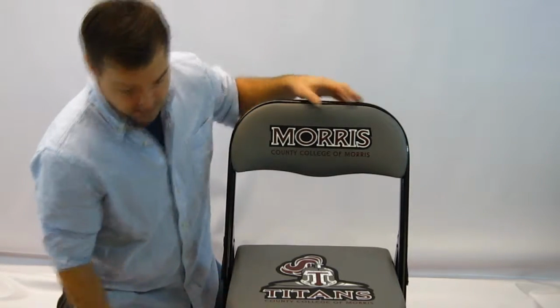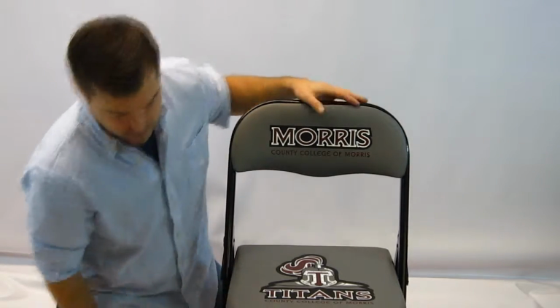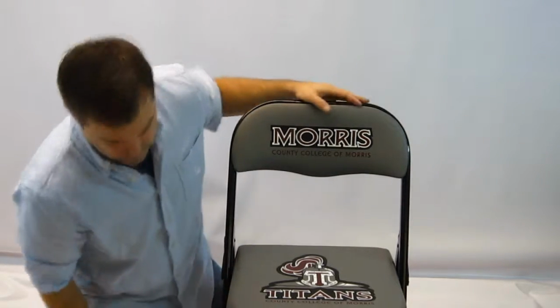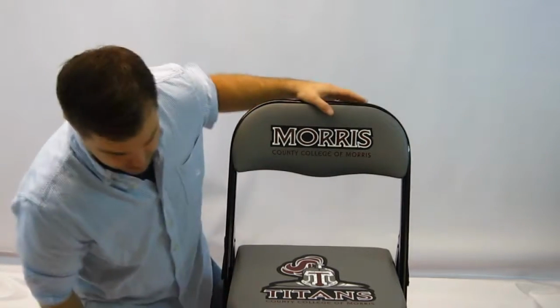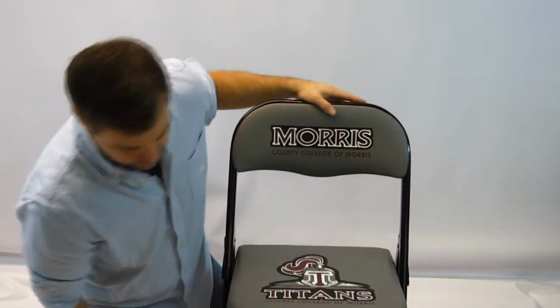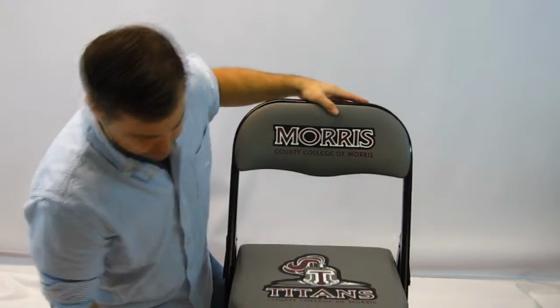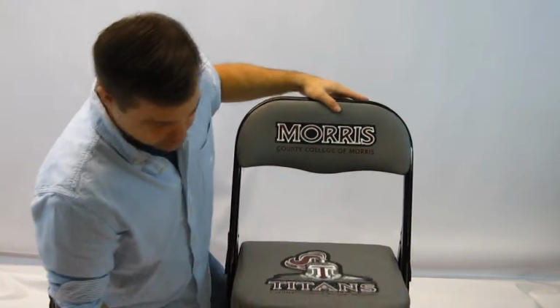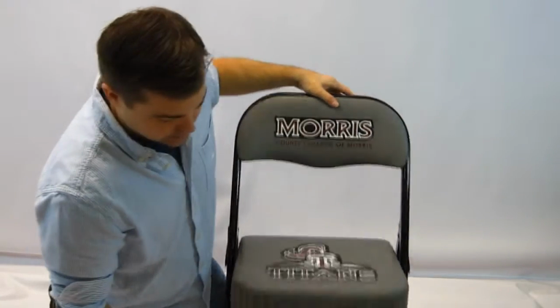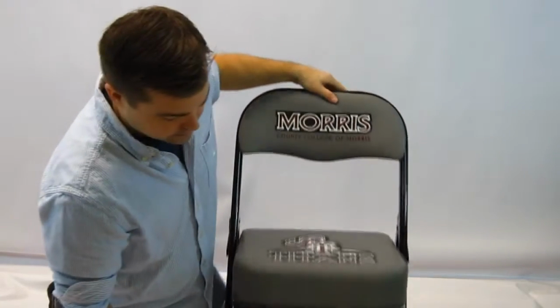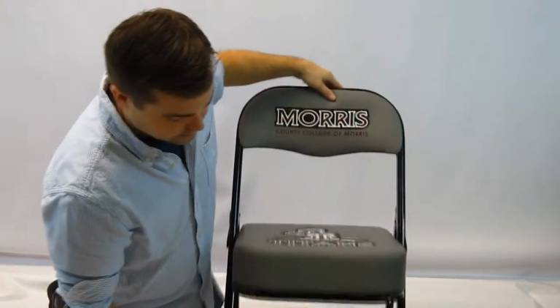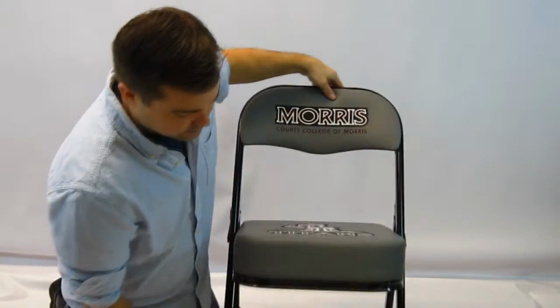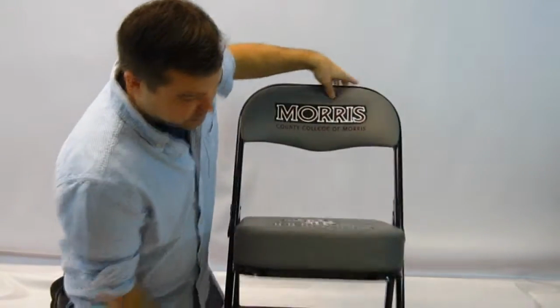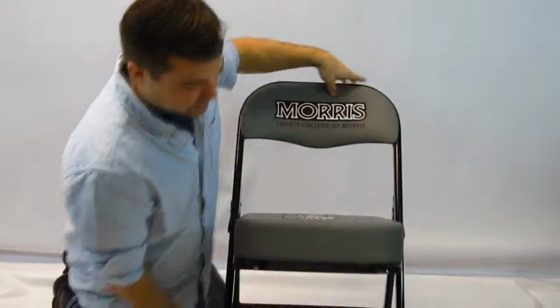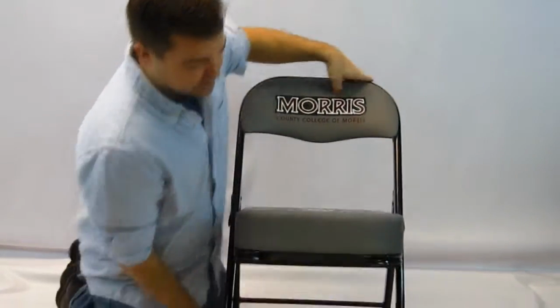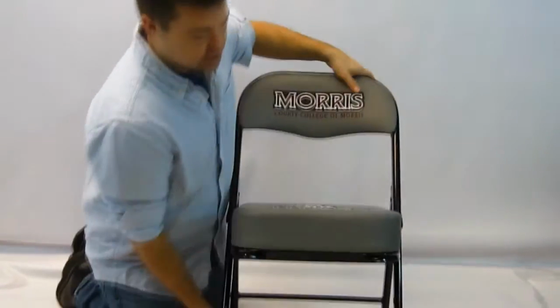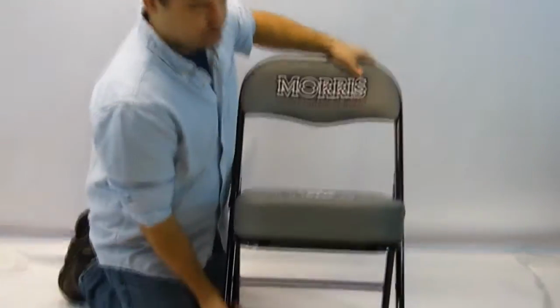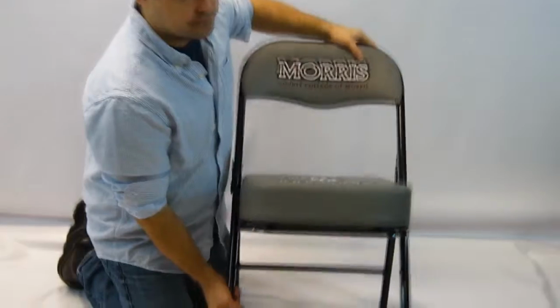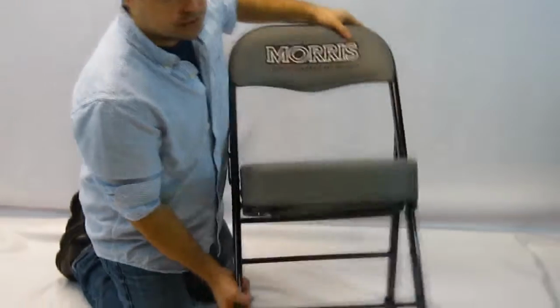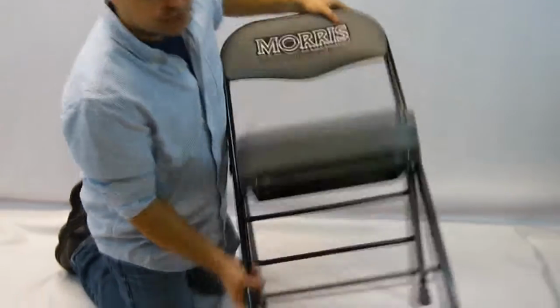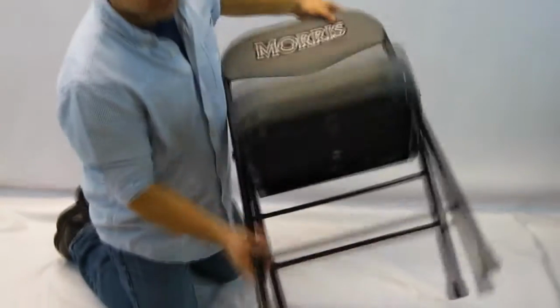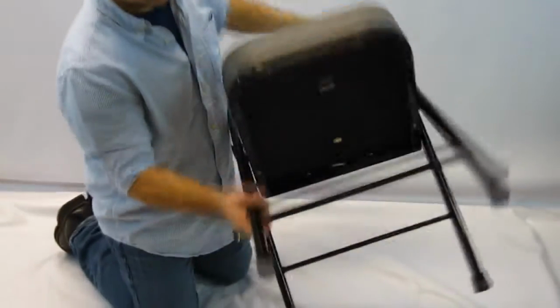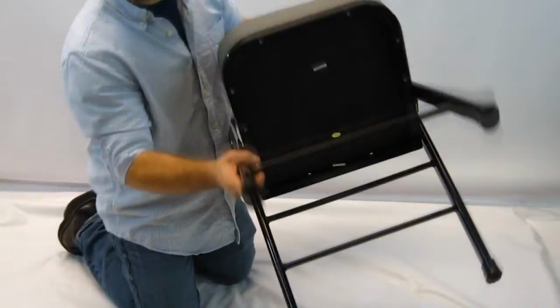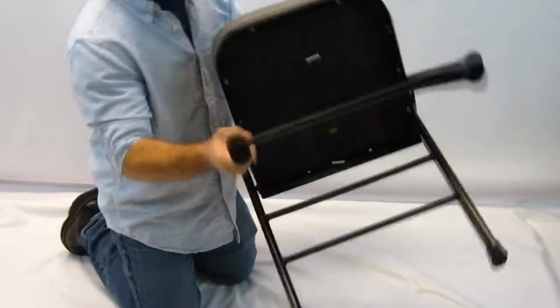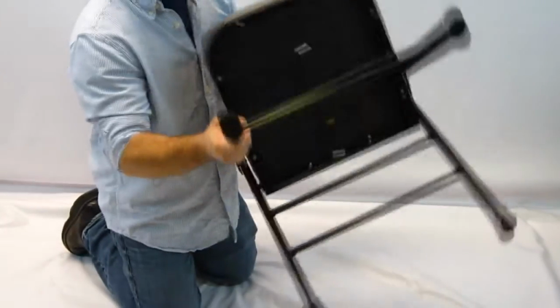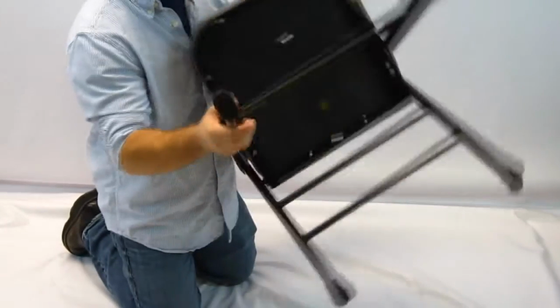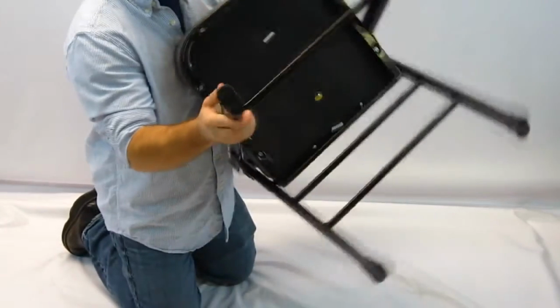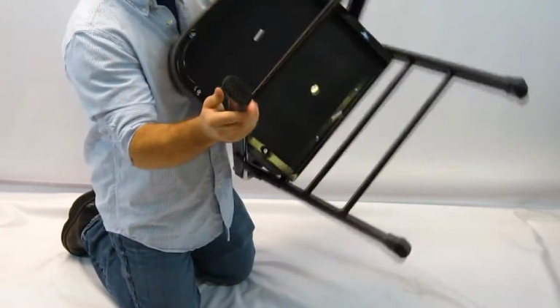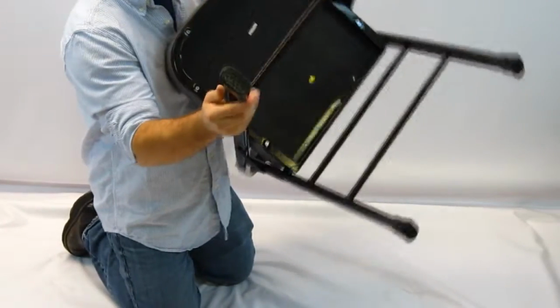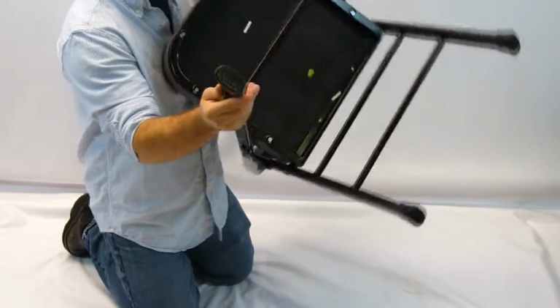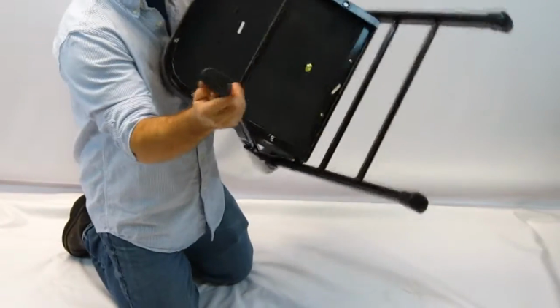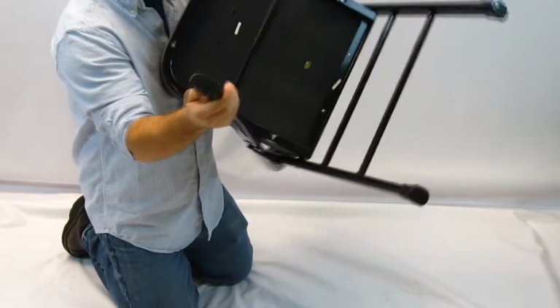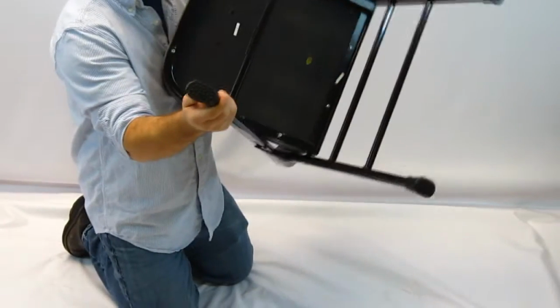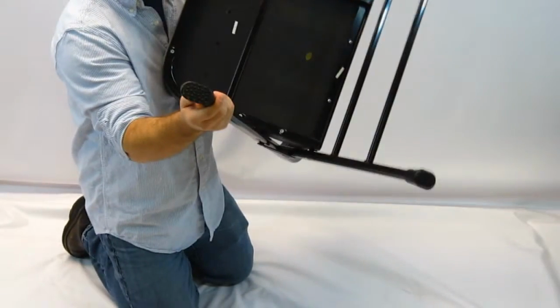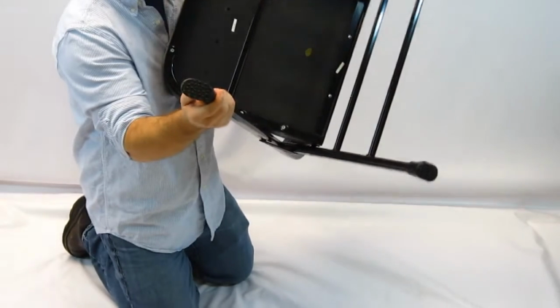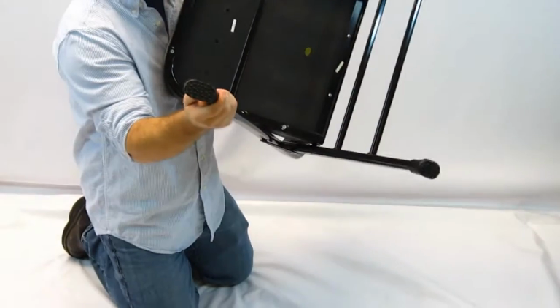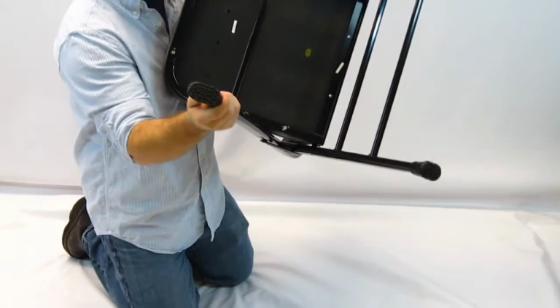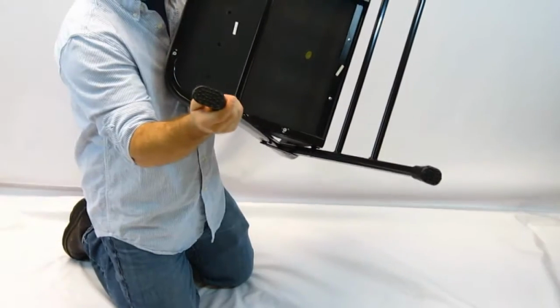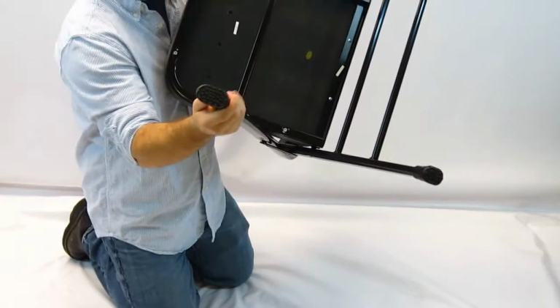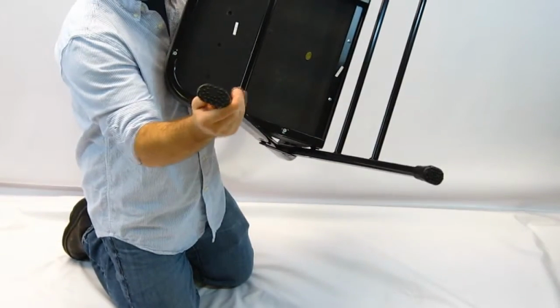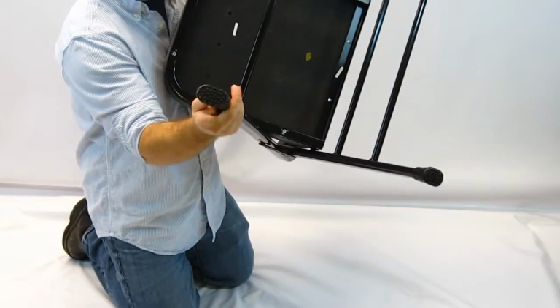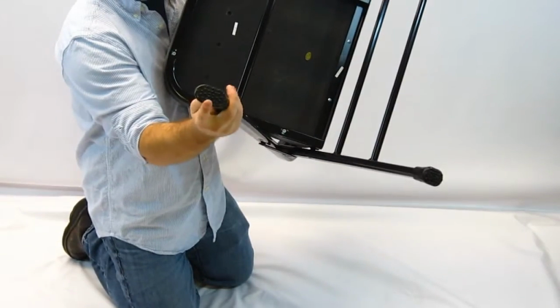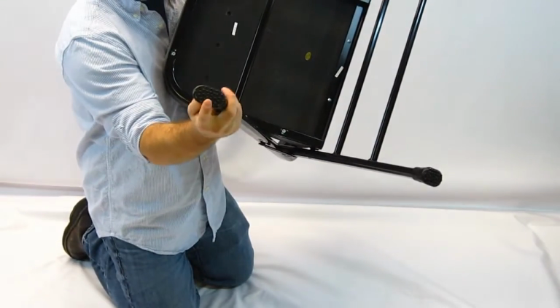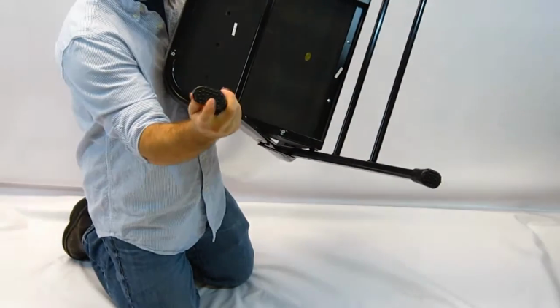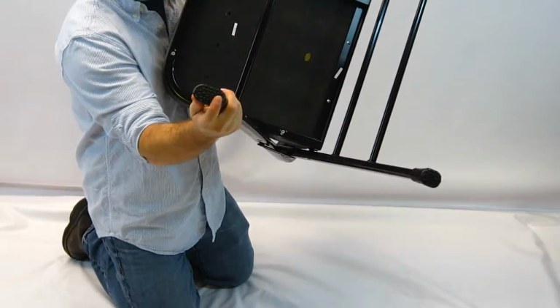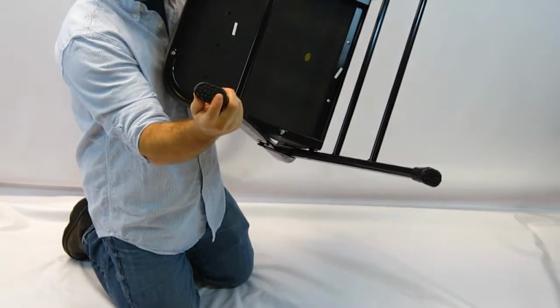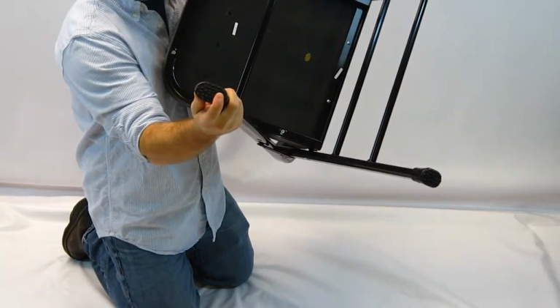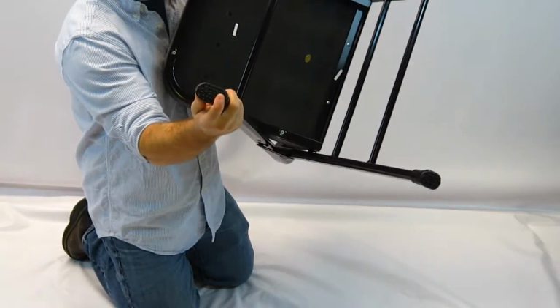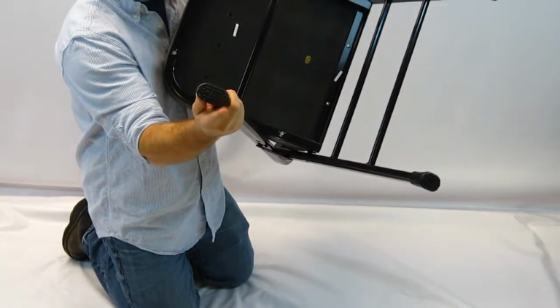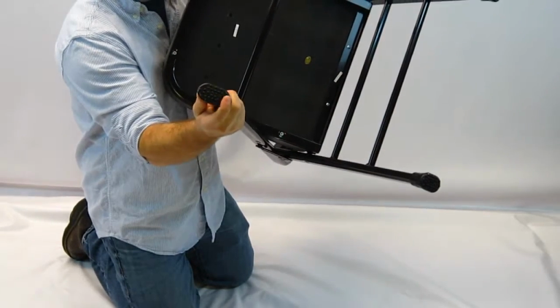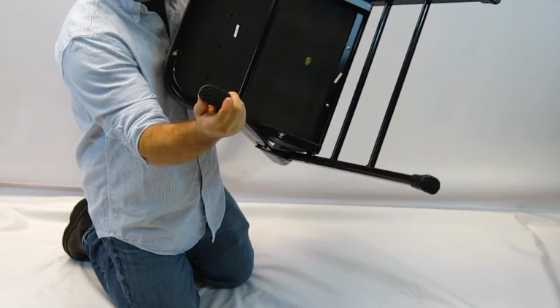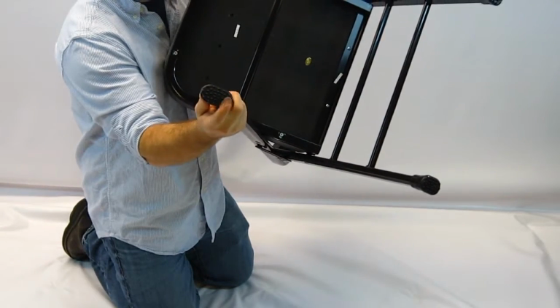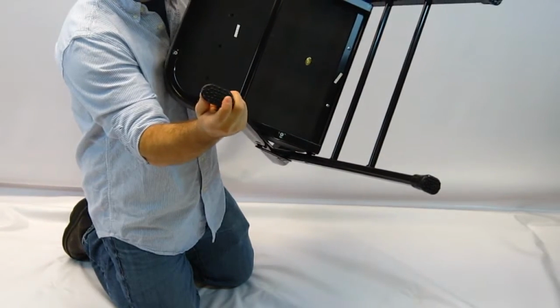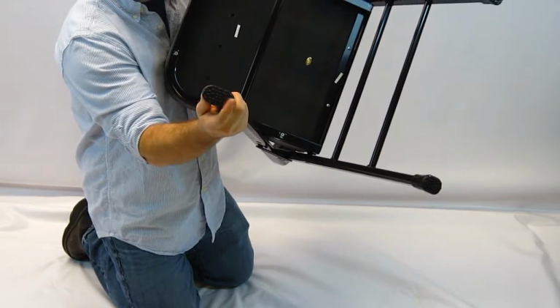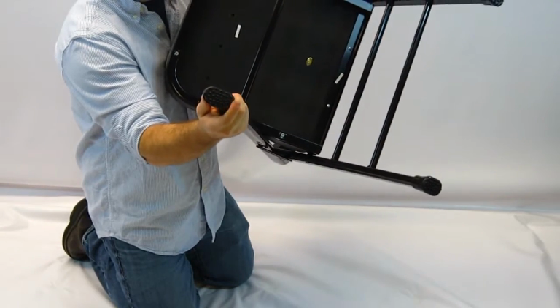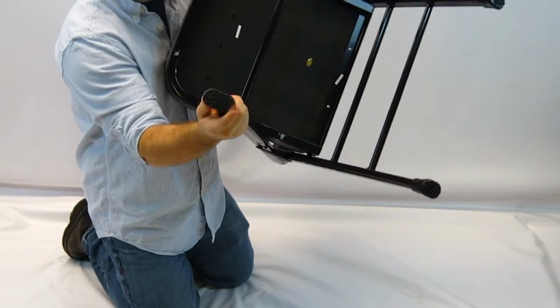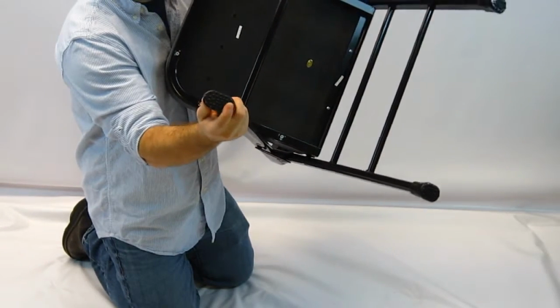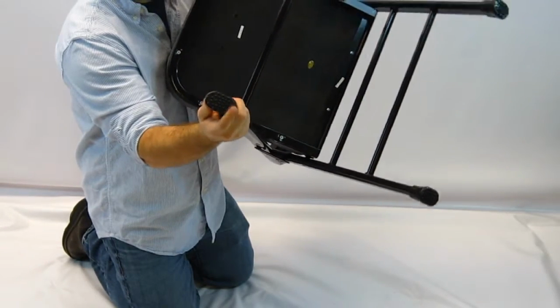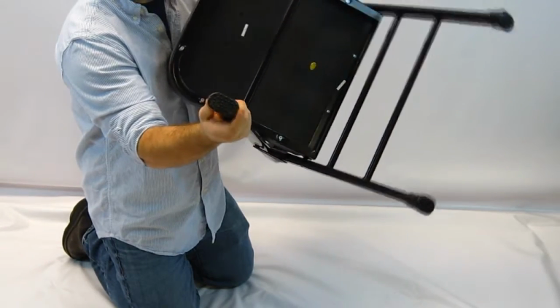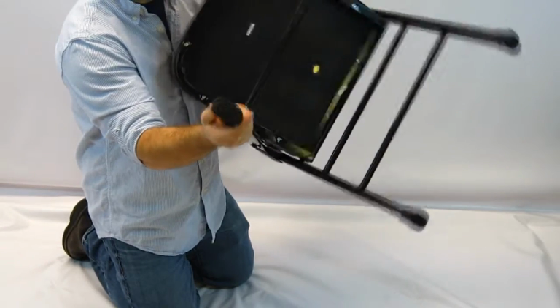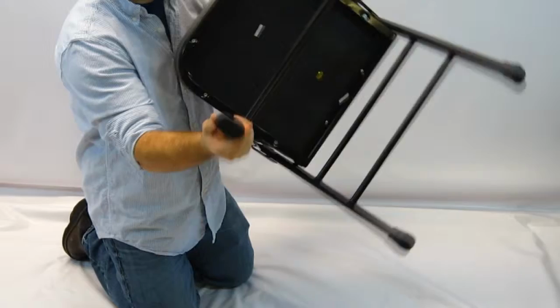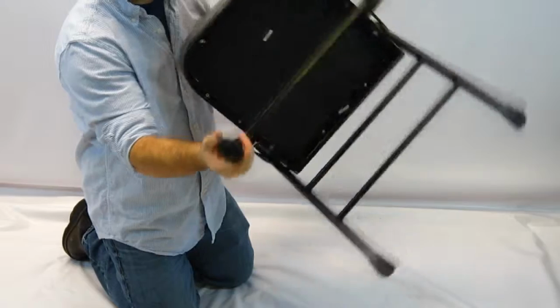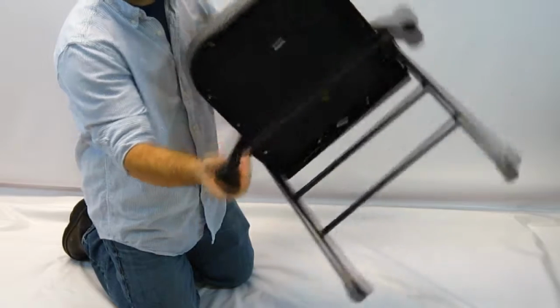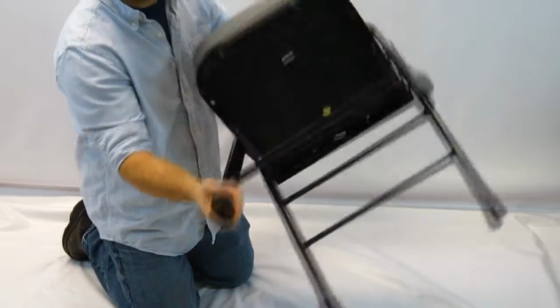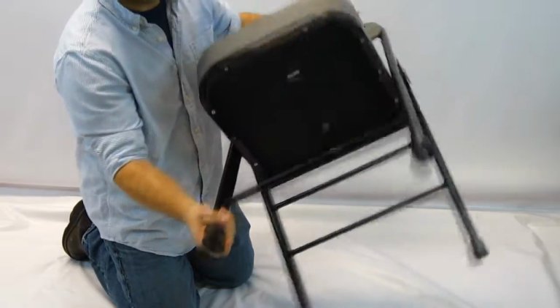Another feature of these chairs is the feet. You can see these are non-marring feet that are great for the gym floor.